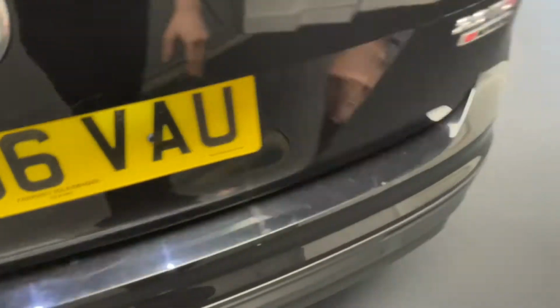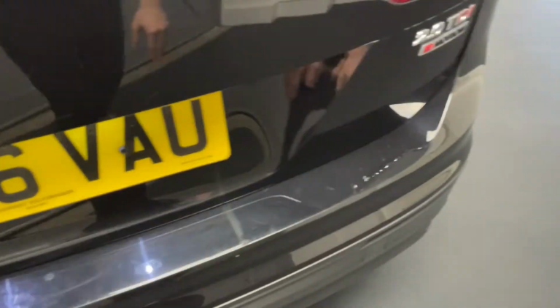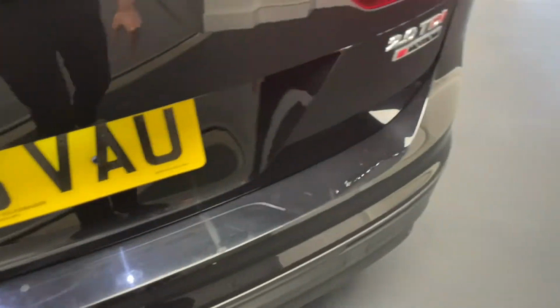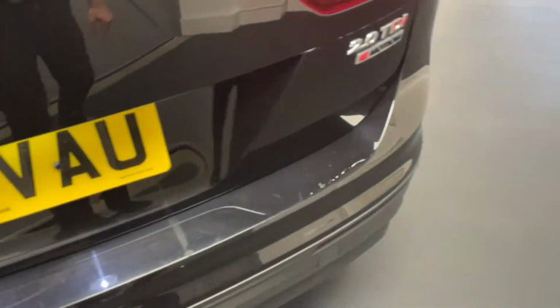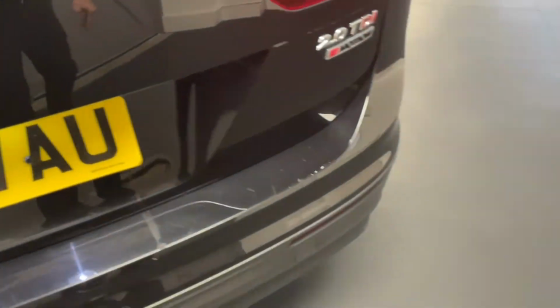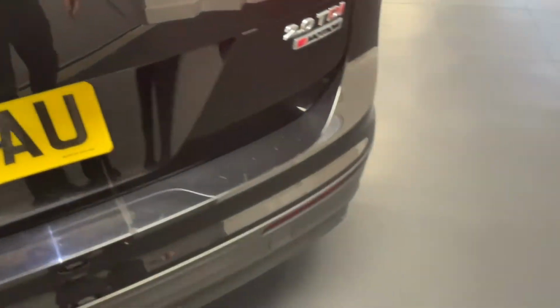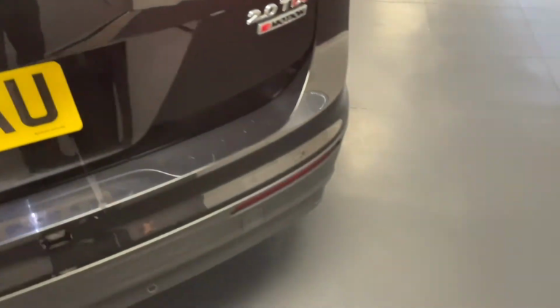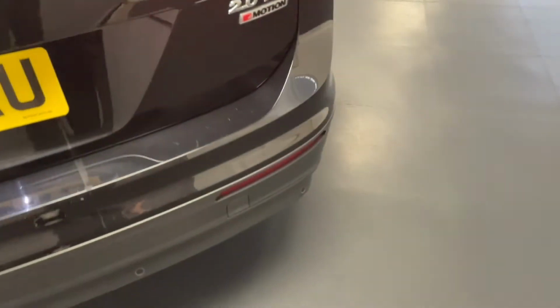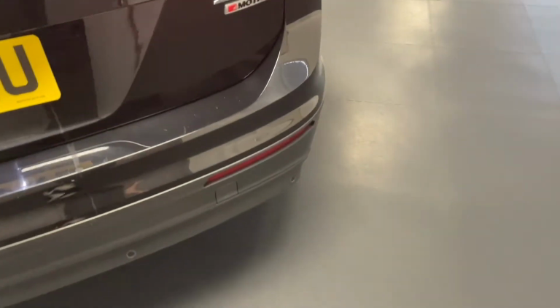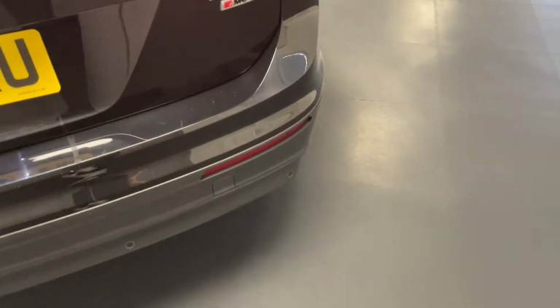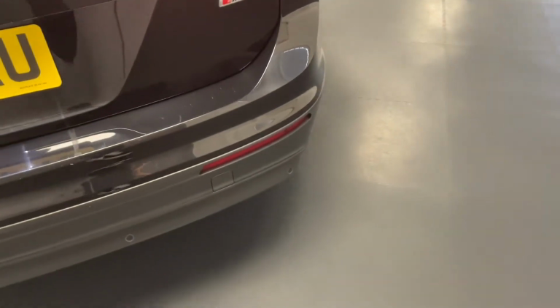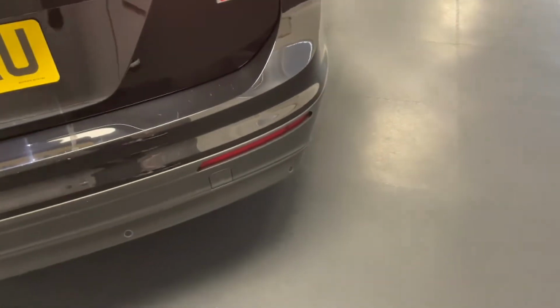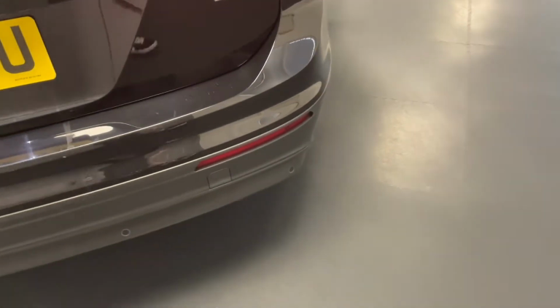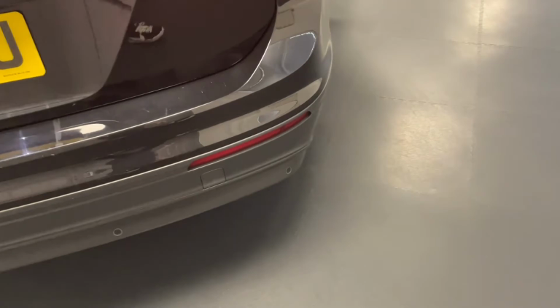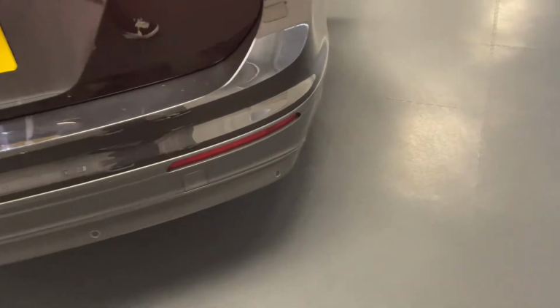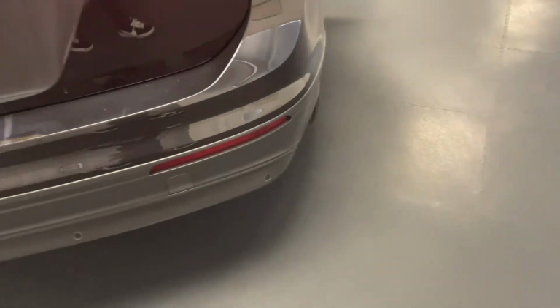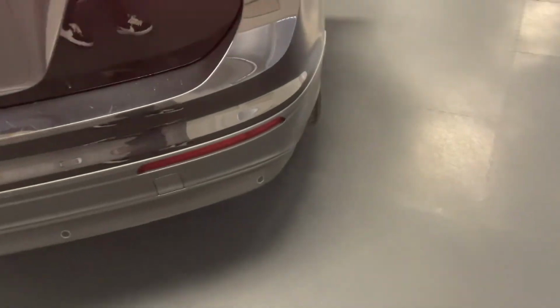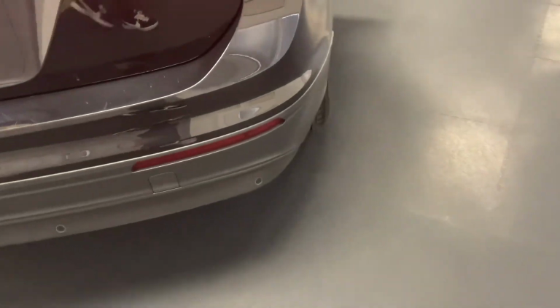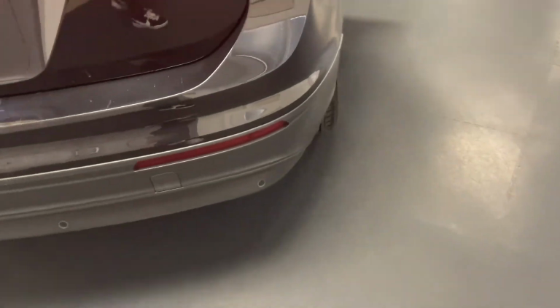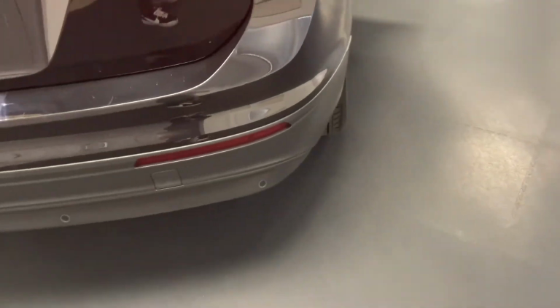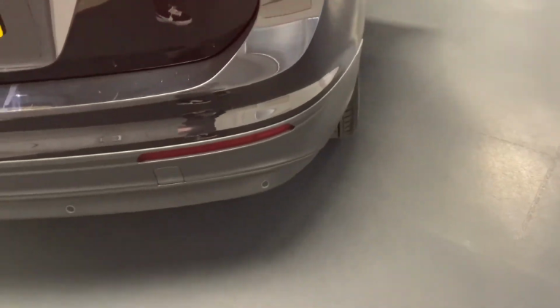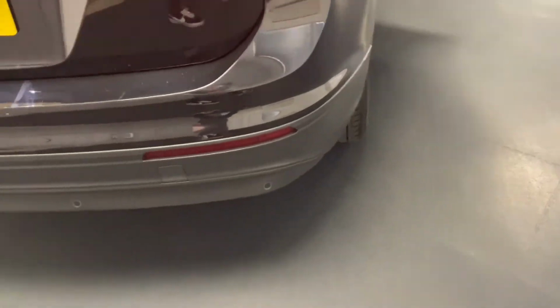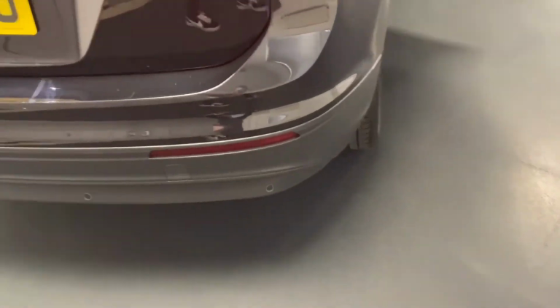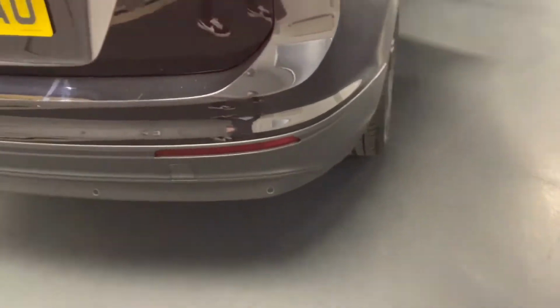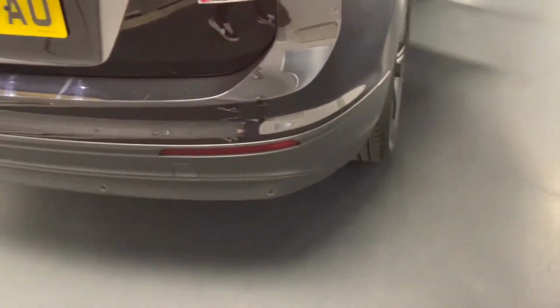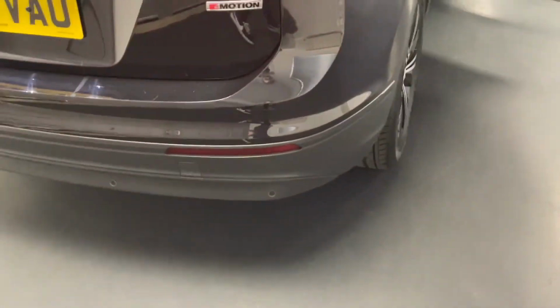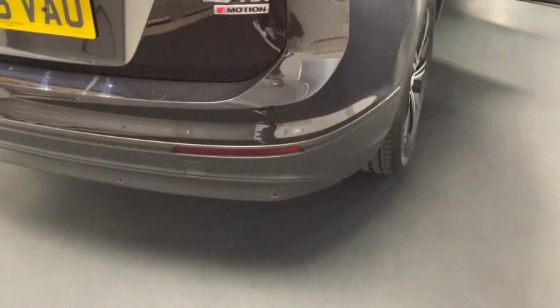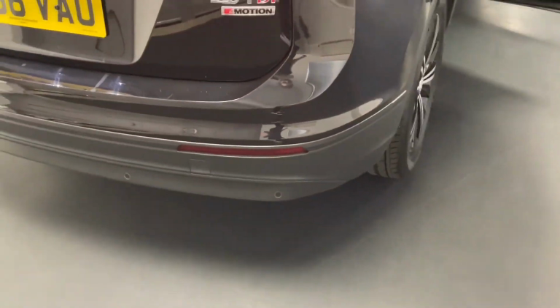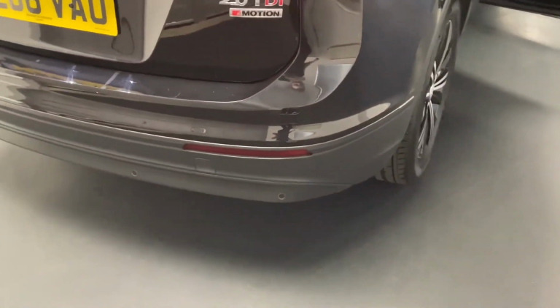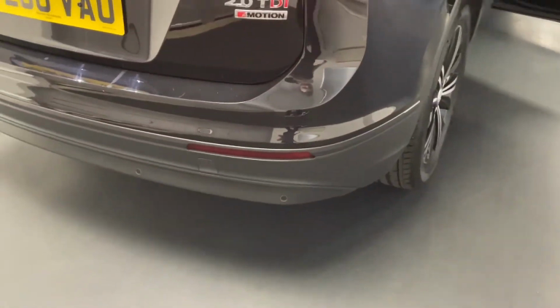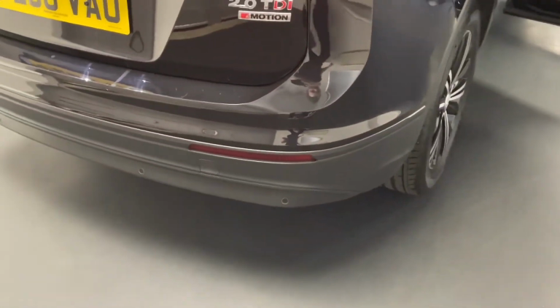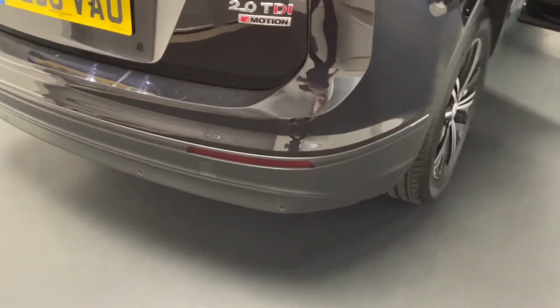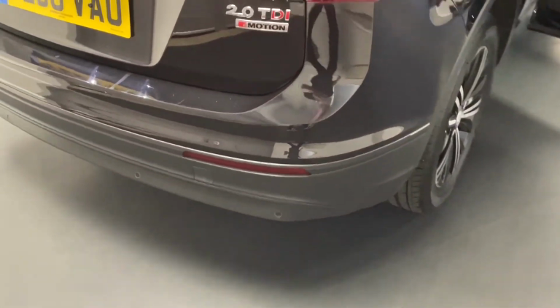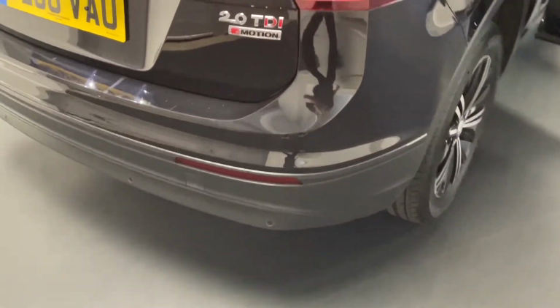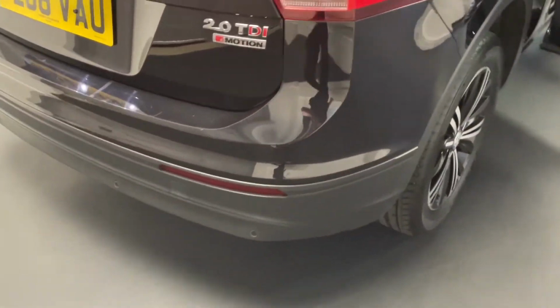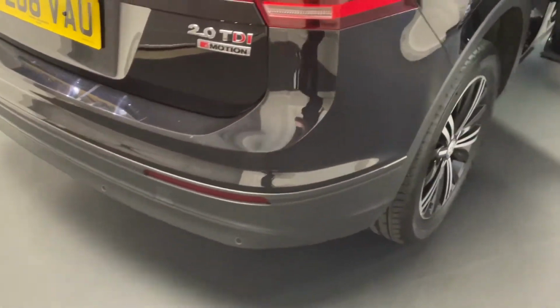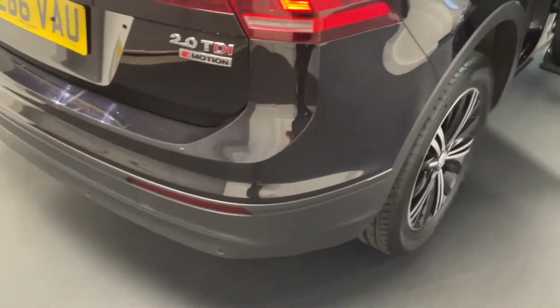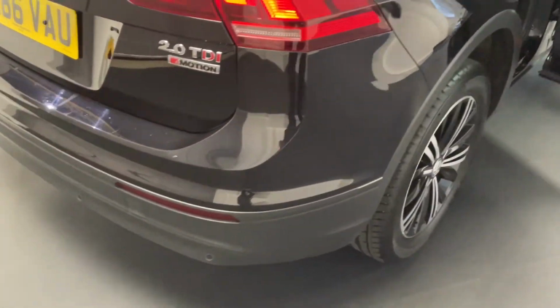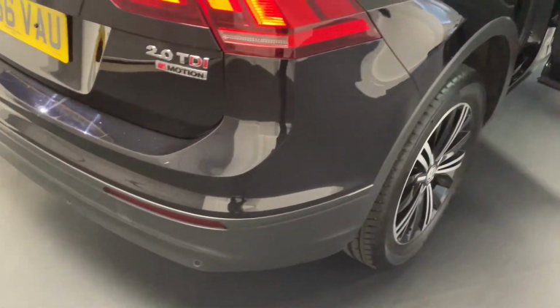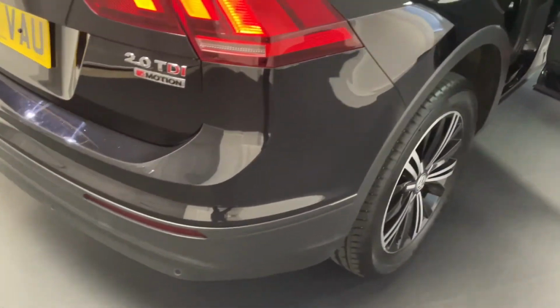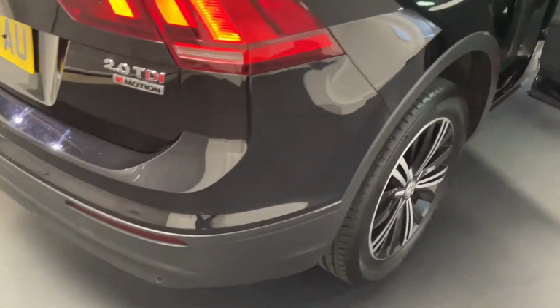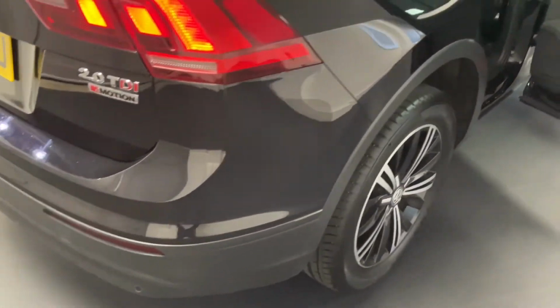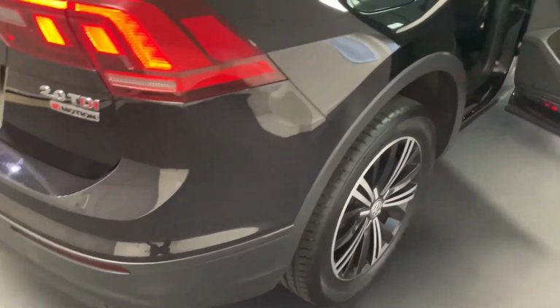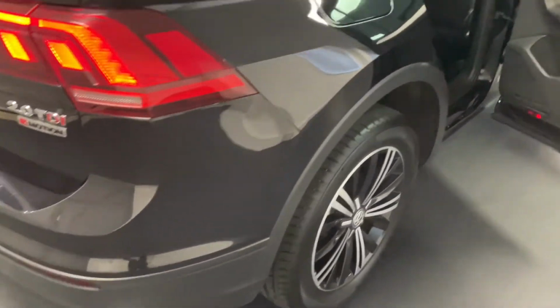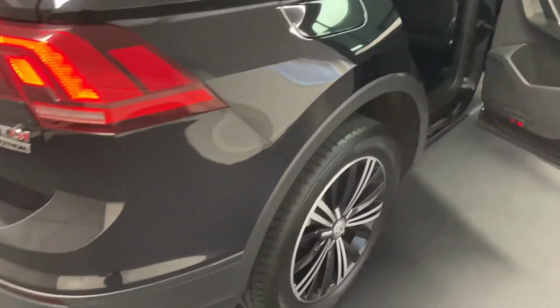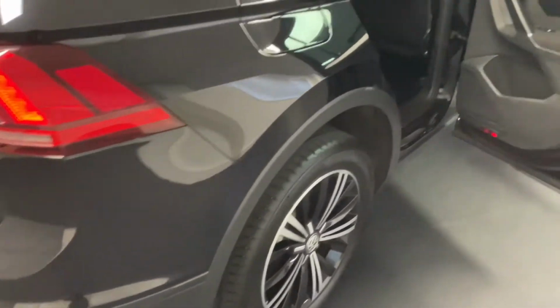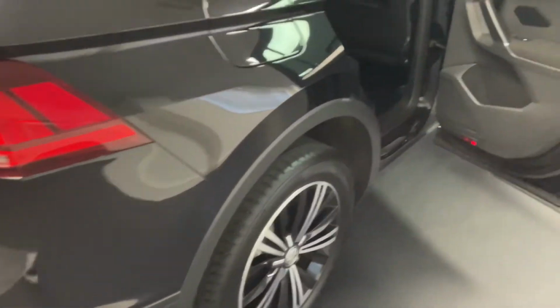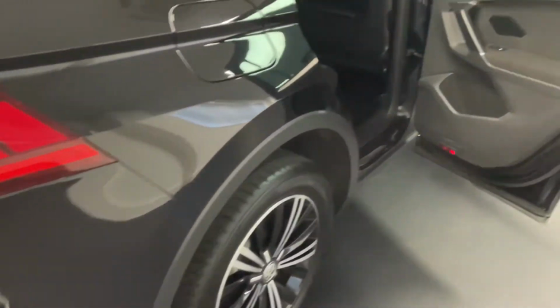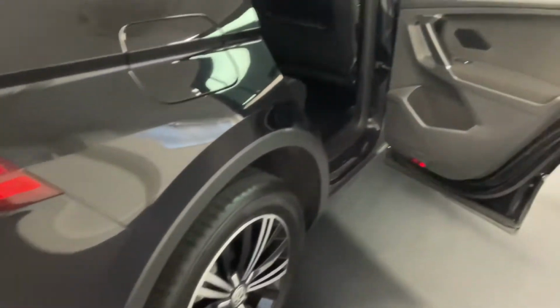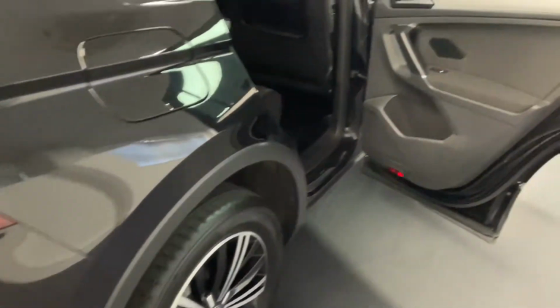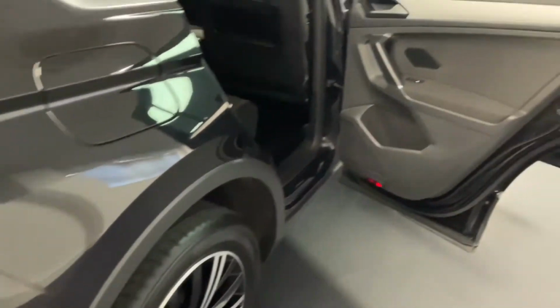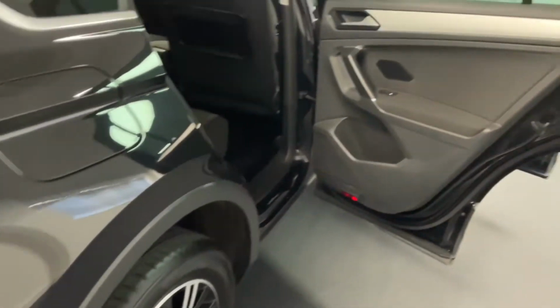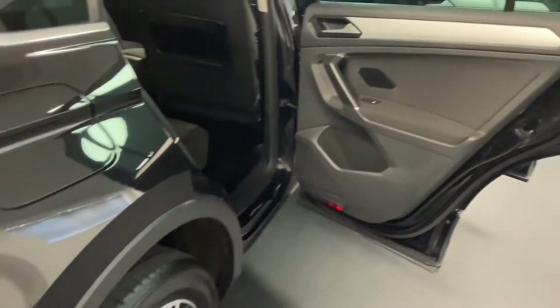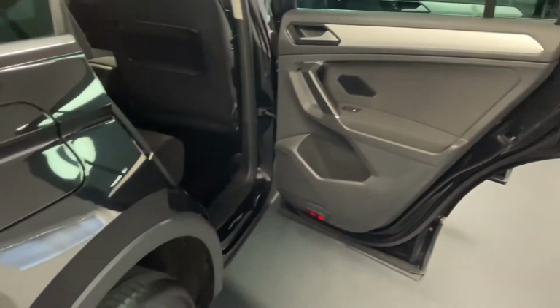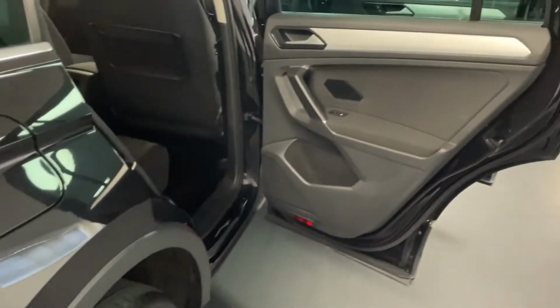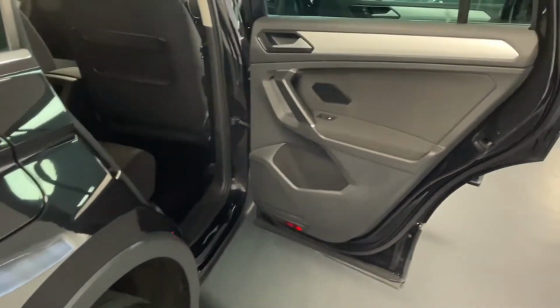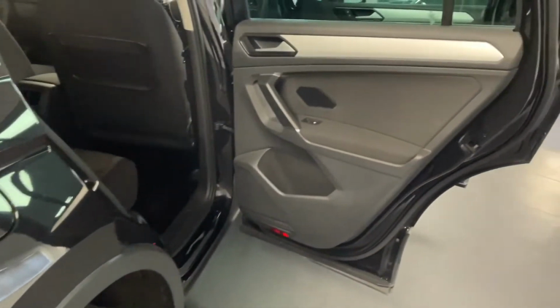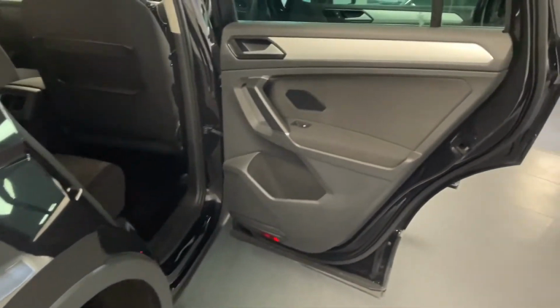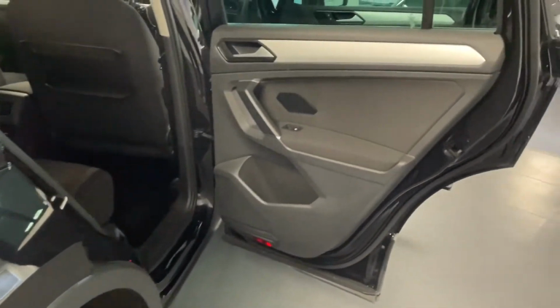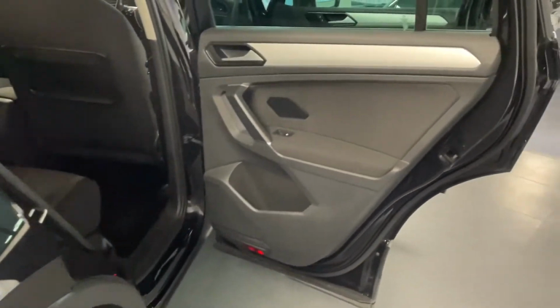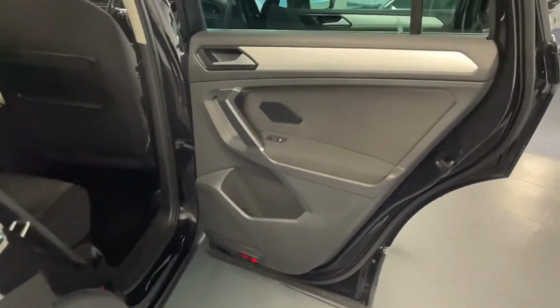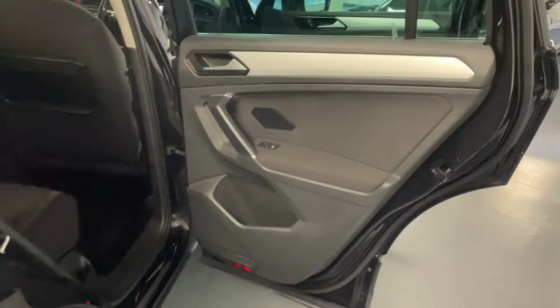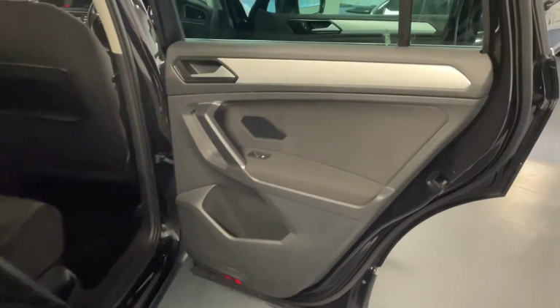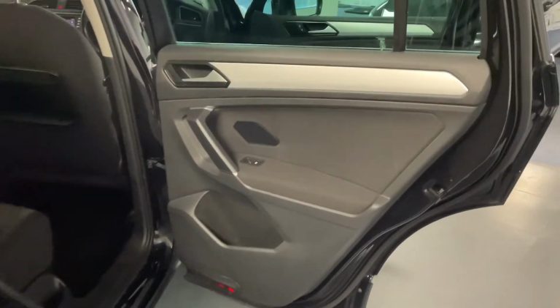On the SE NAV you get rear parking sensors as standard, which is a really nice feature to have because it is a slightly larger car.